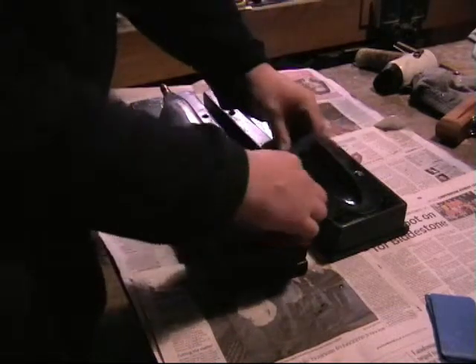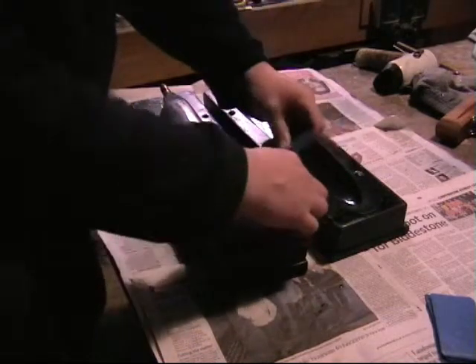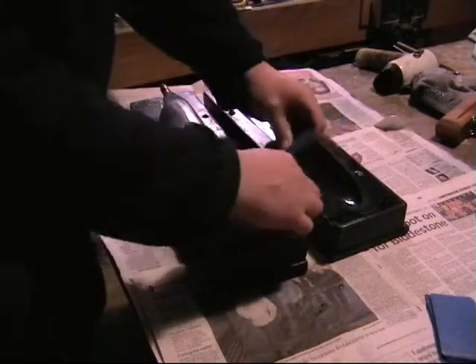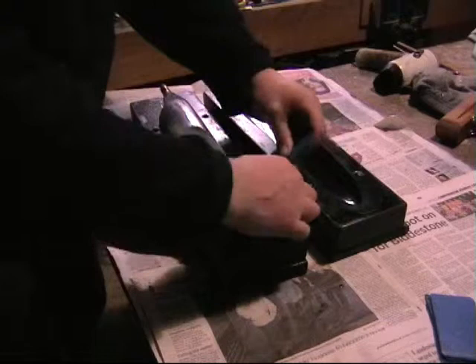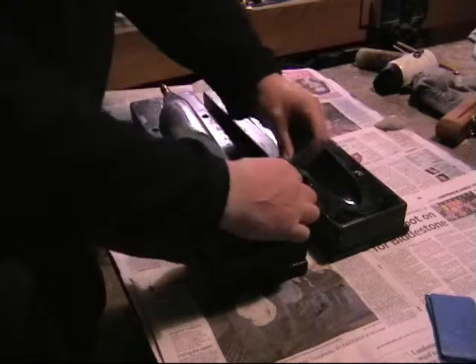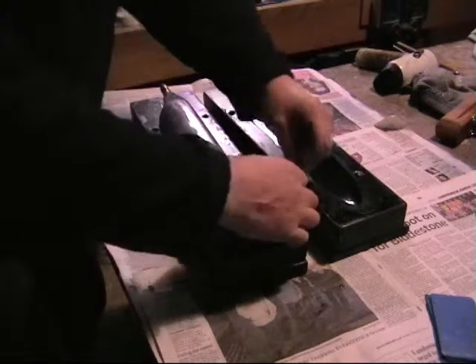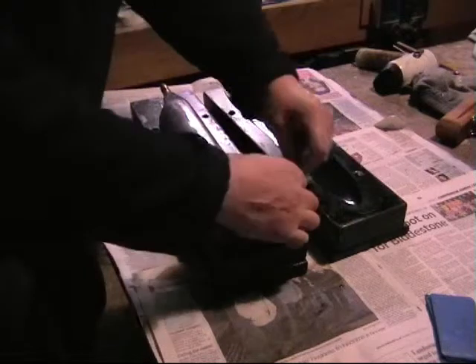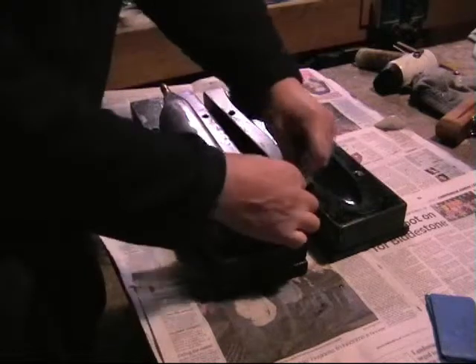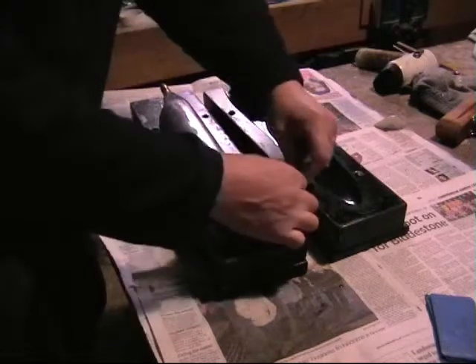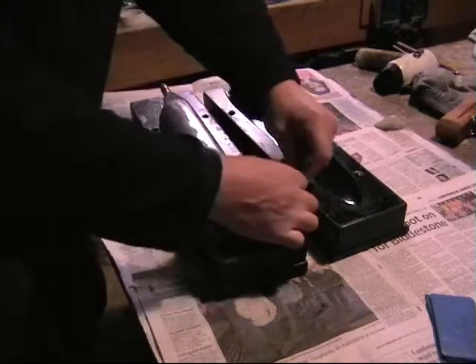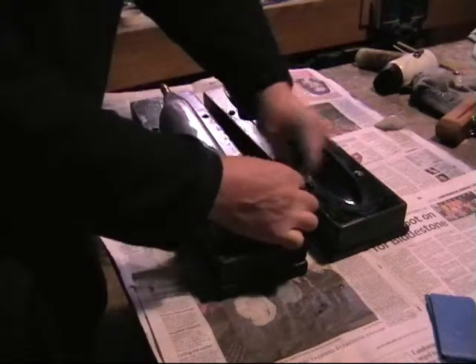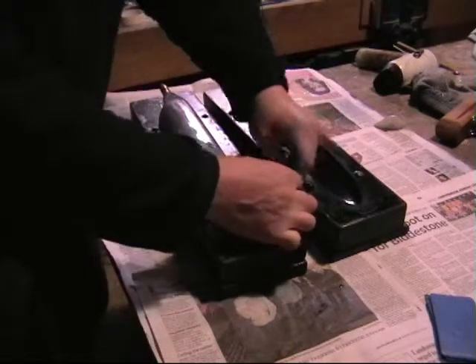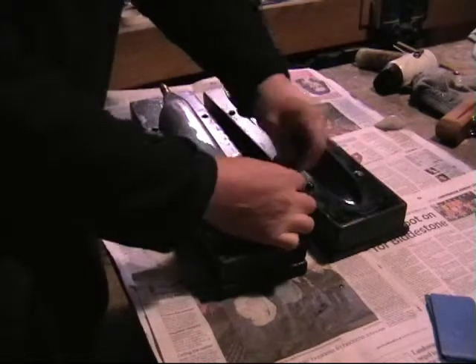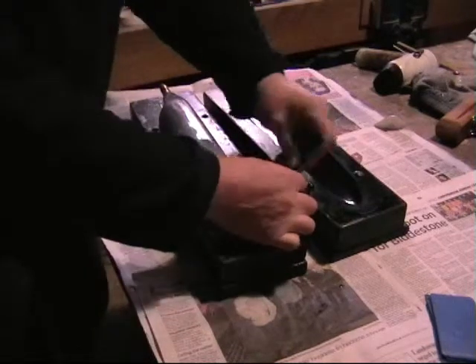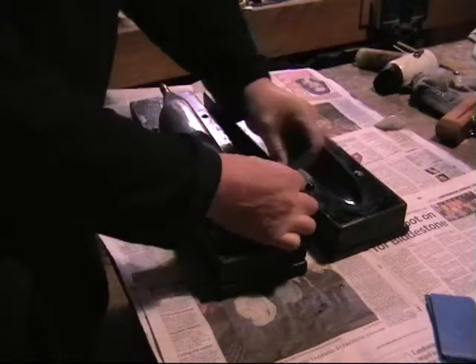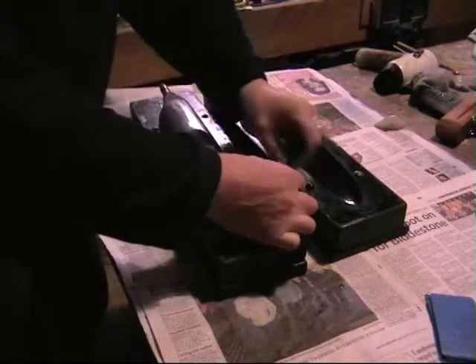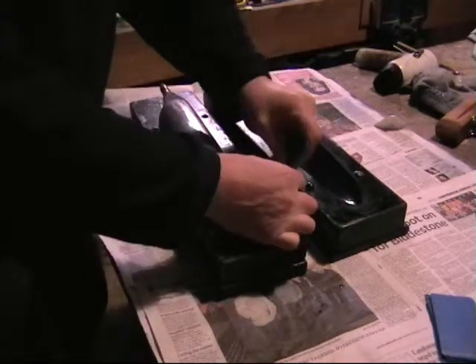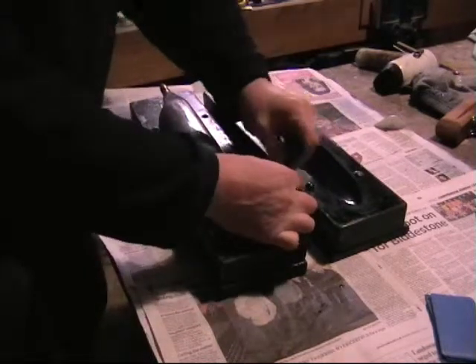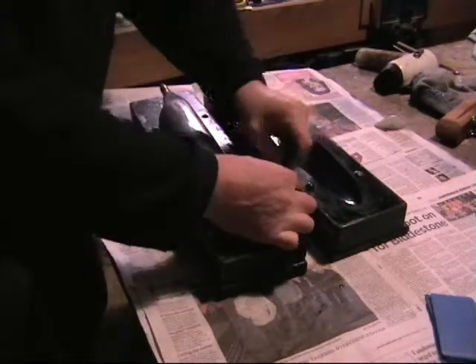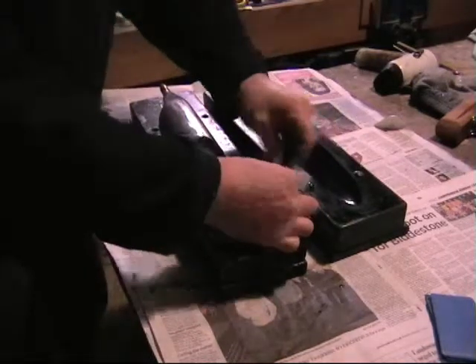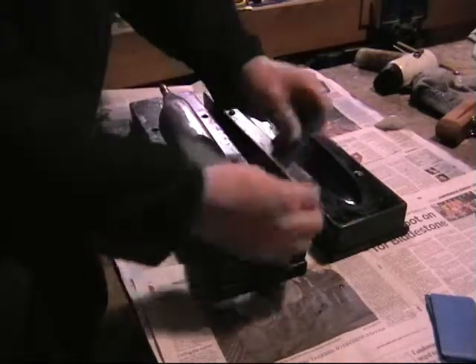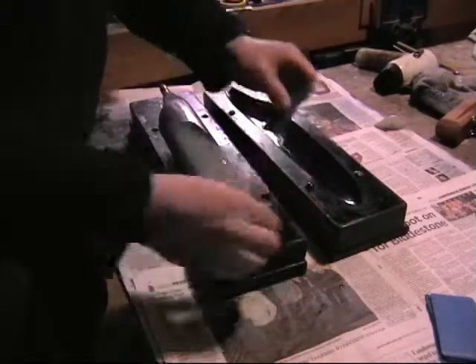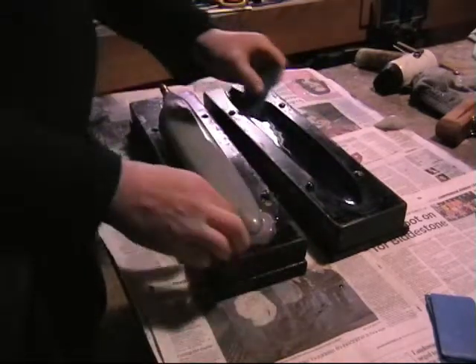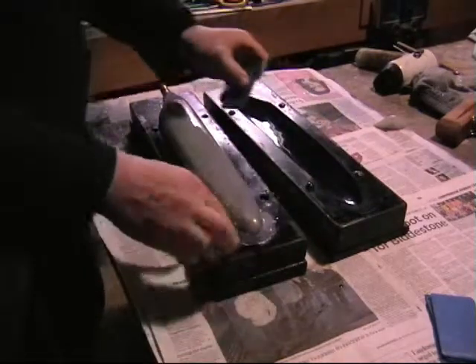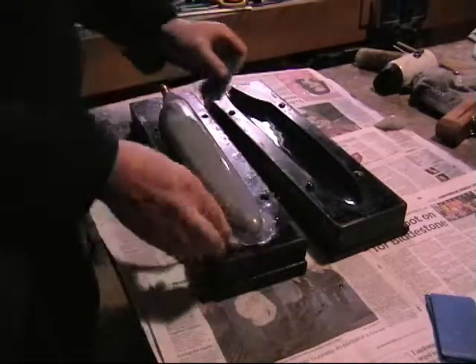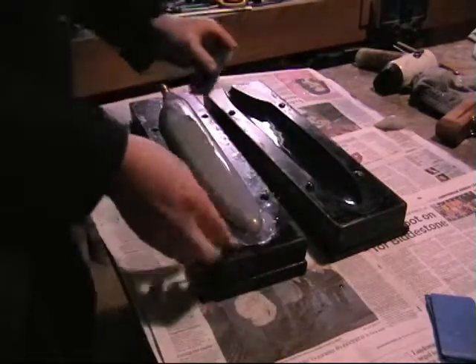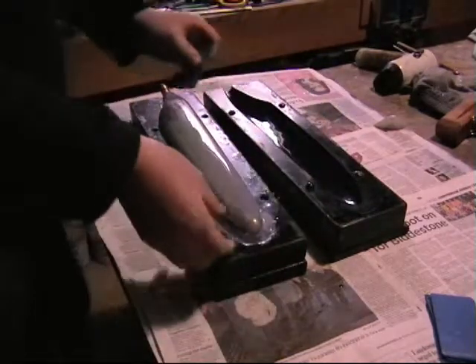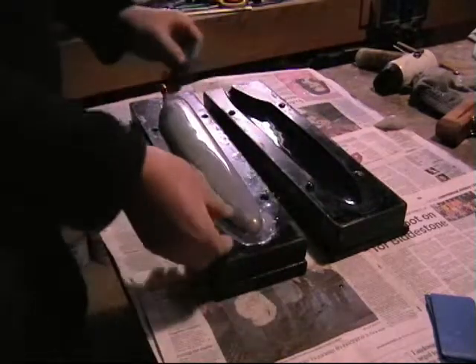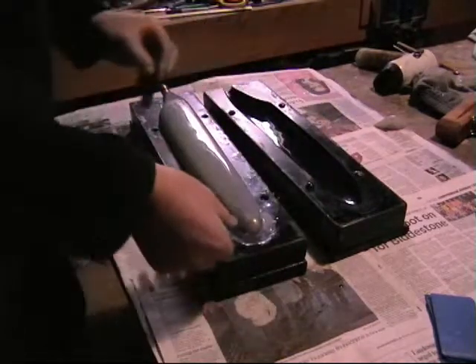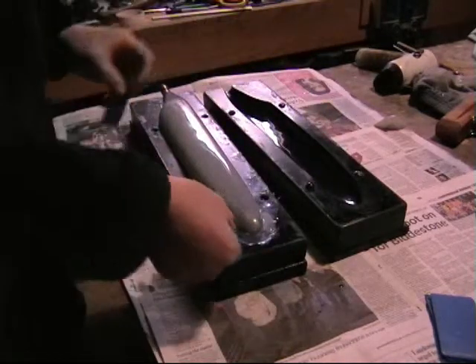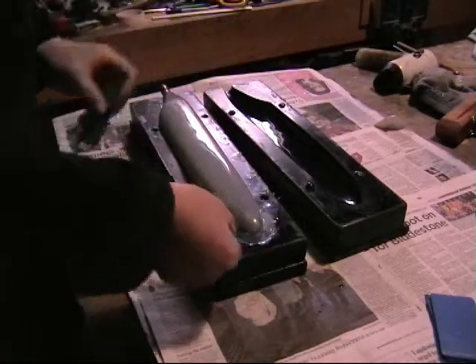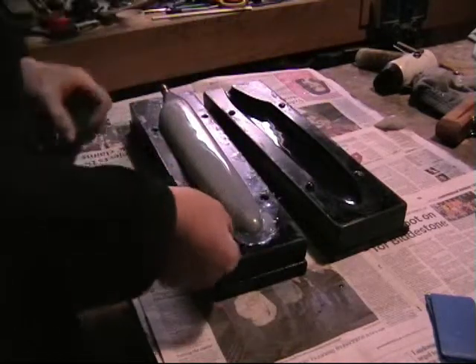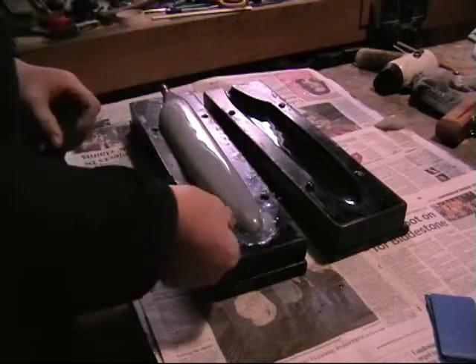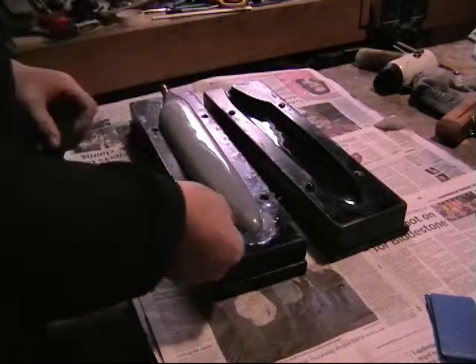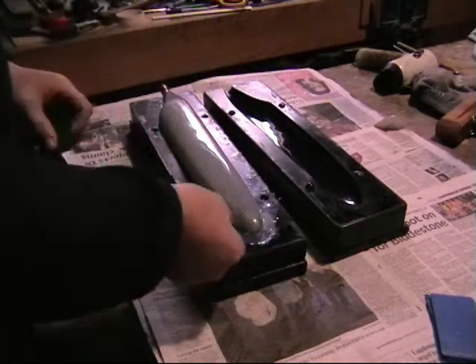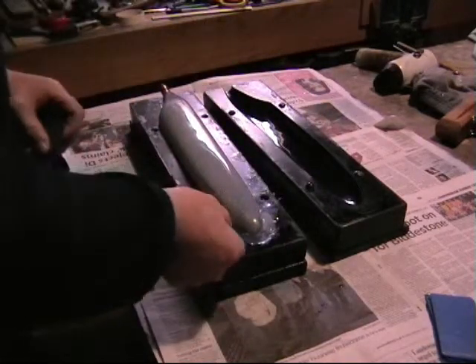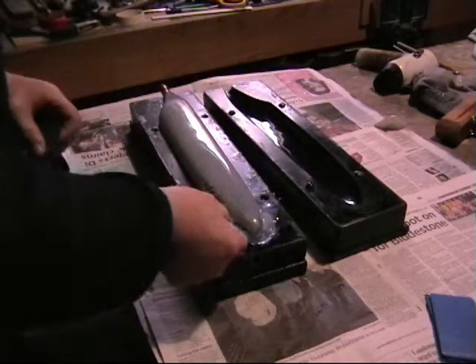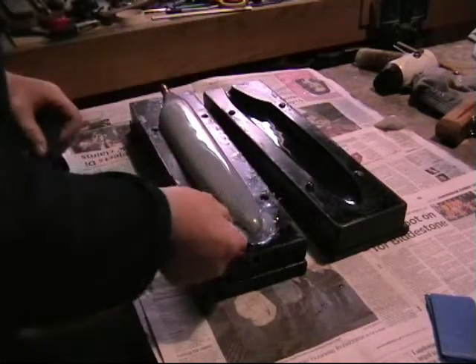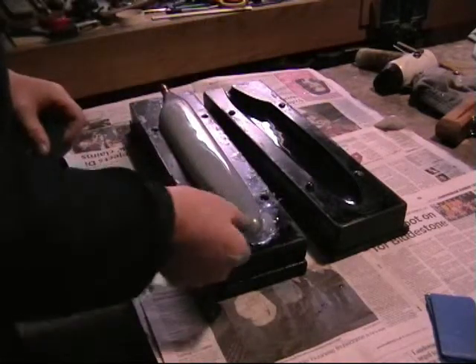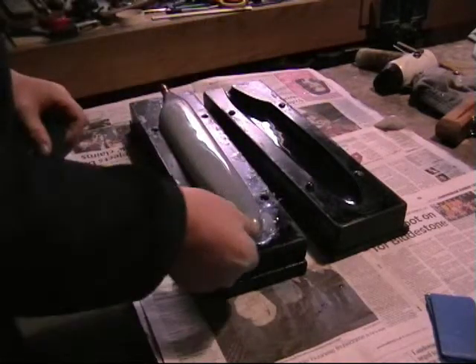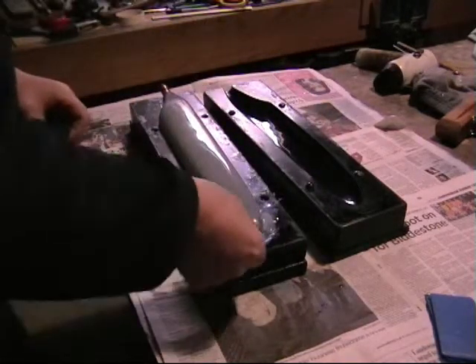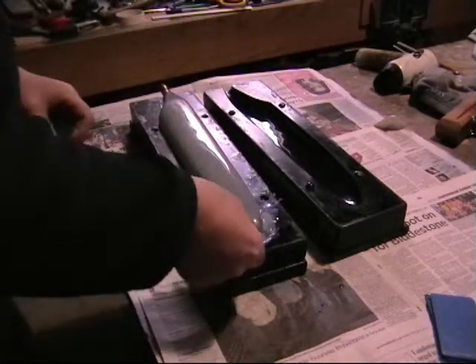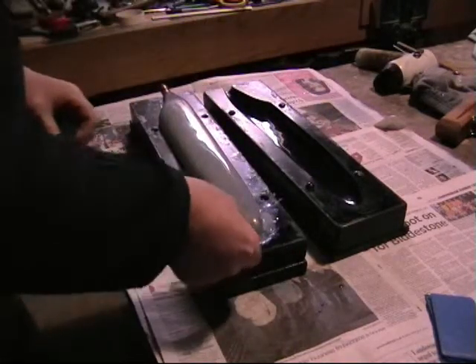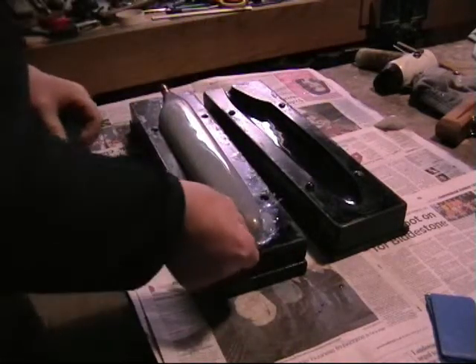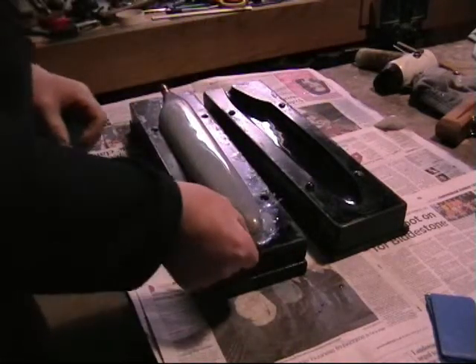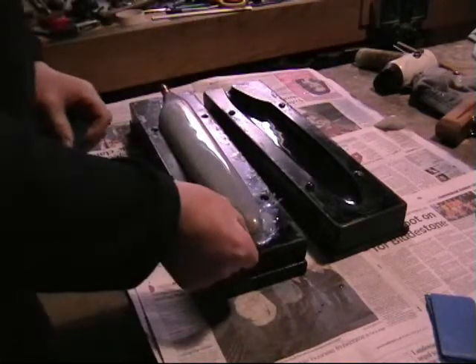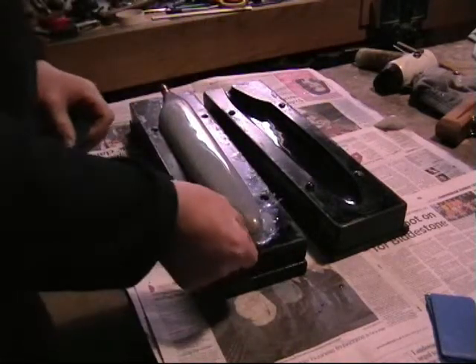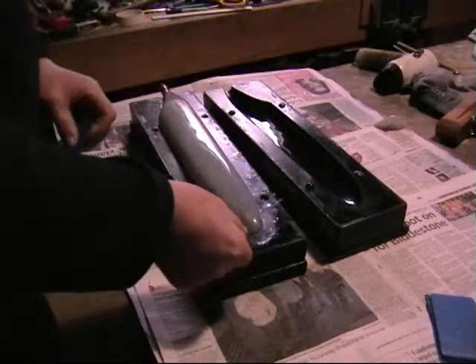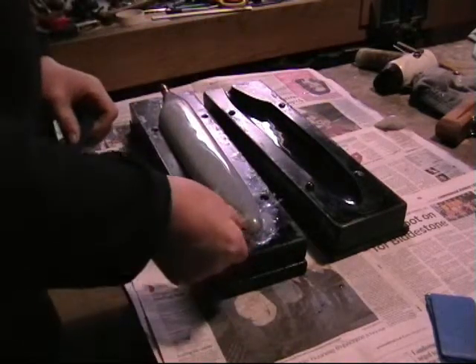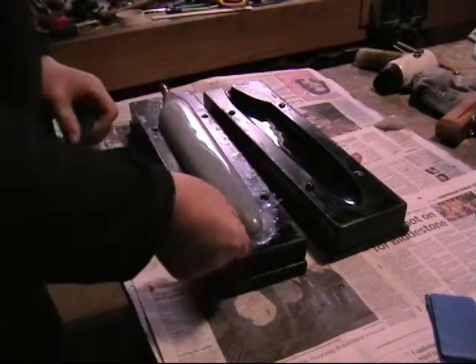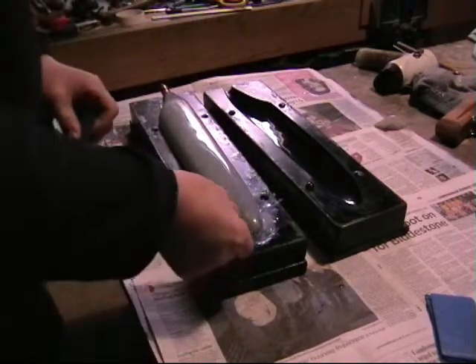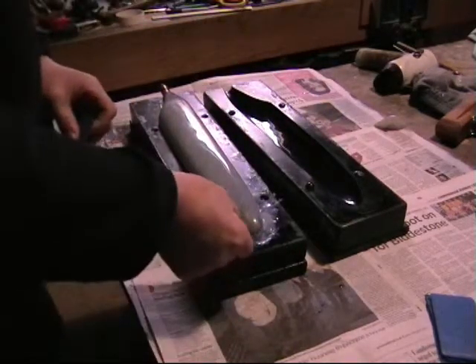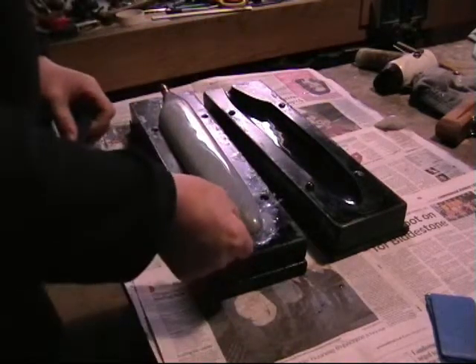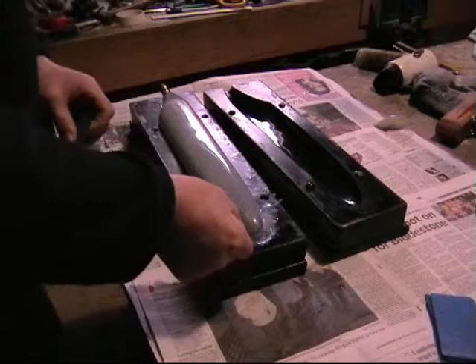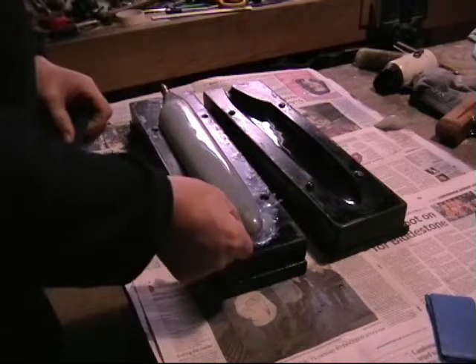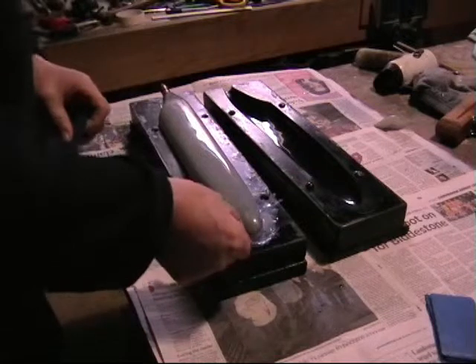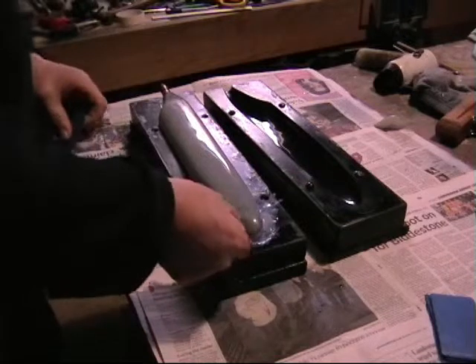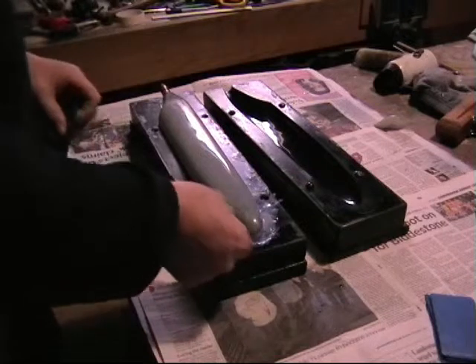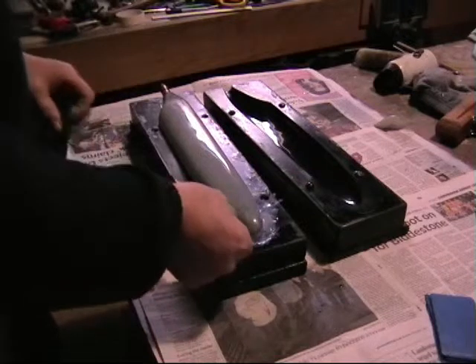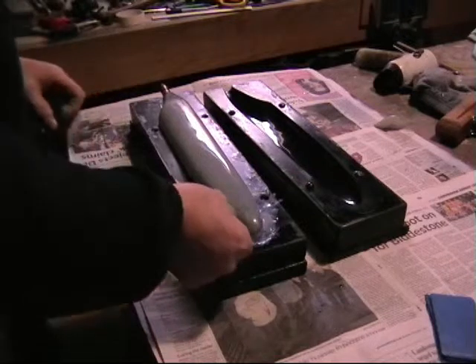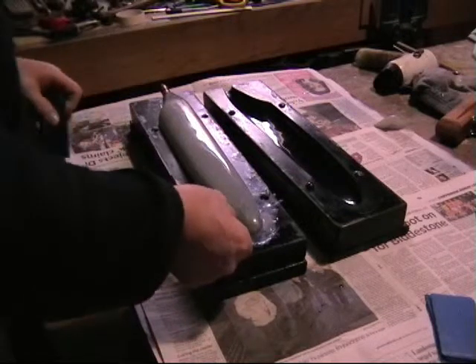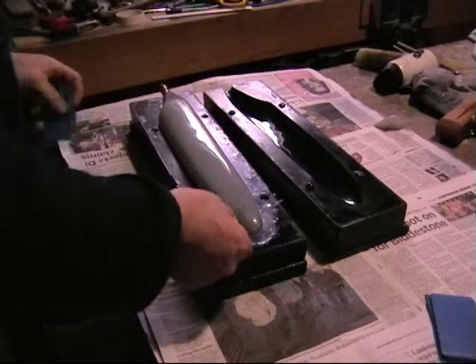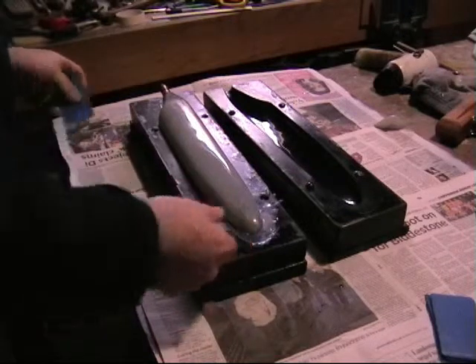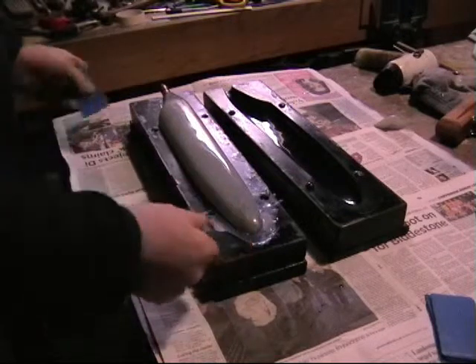Quite a thickness of epoxy here, really goes to show how much extra you use that you don't need.